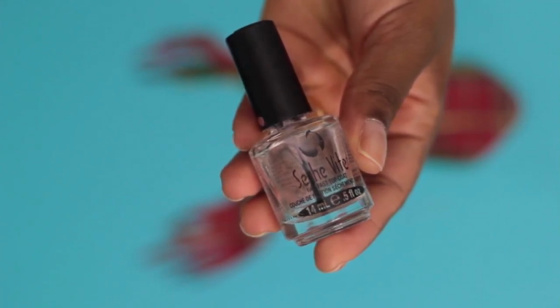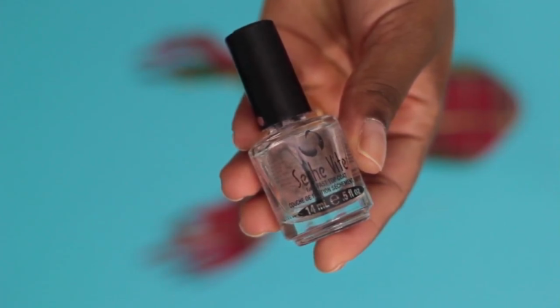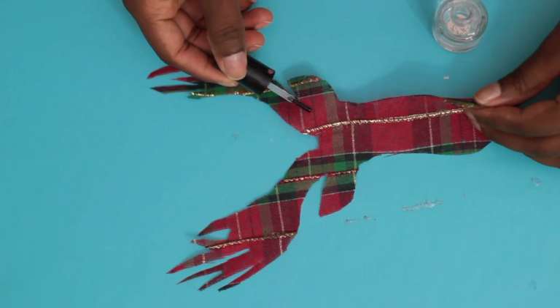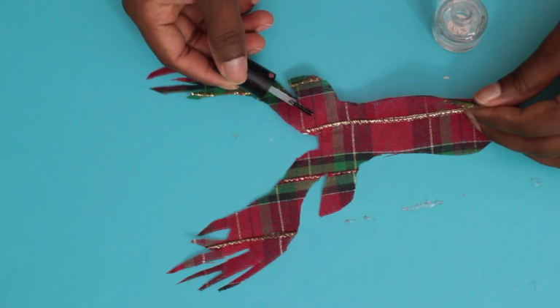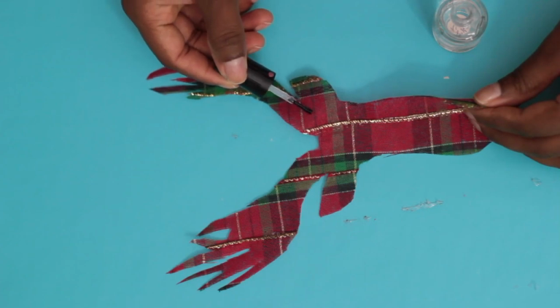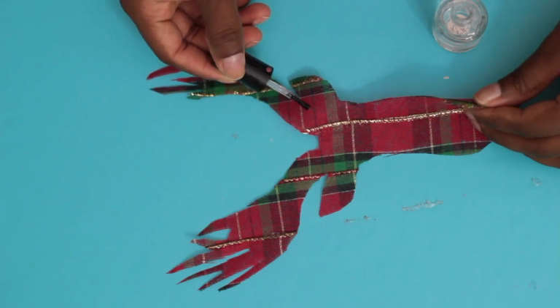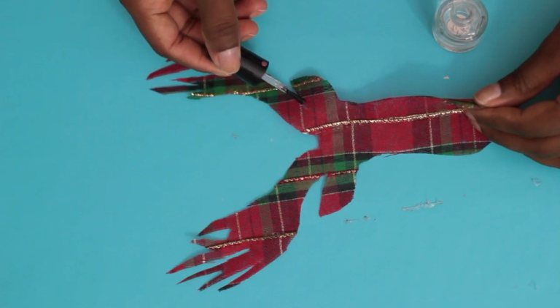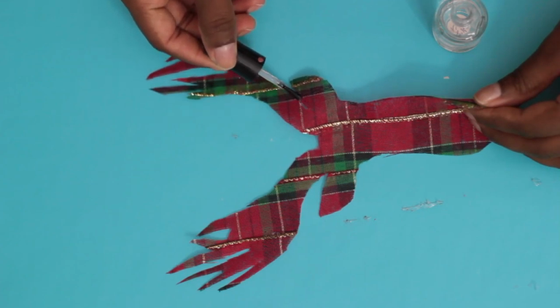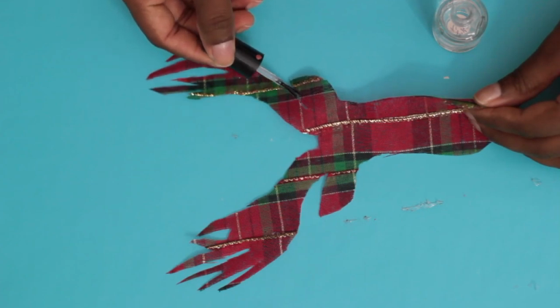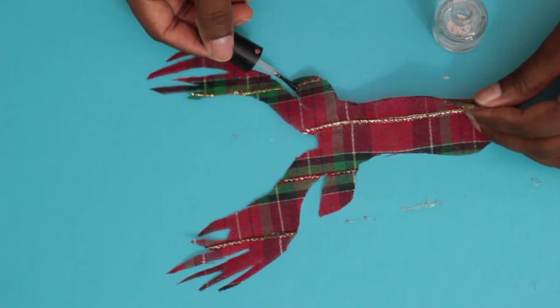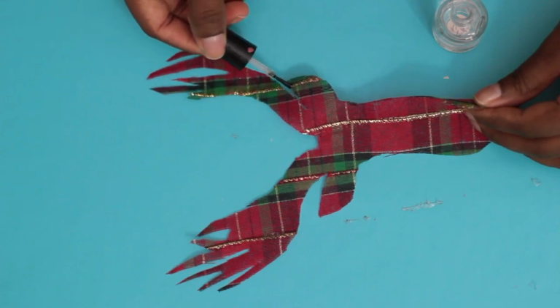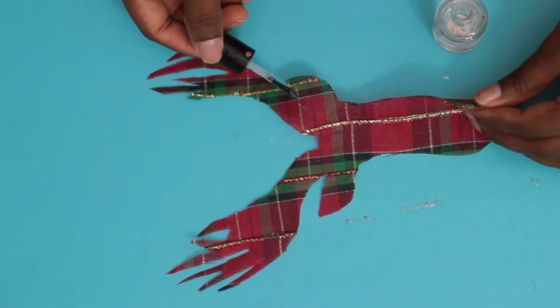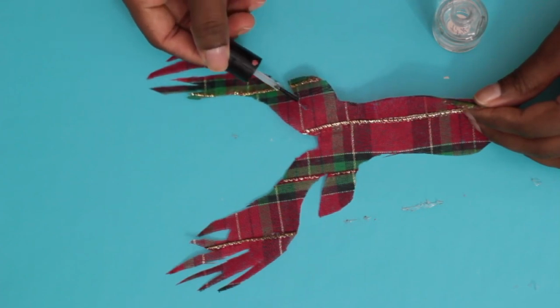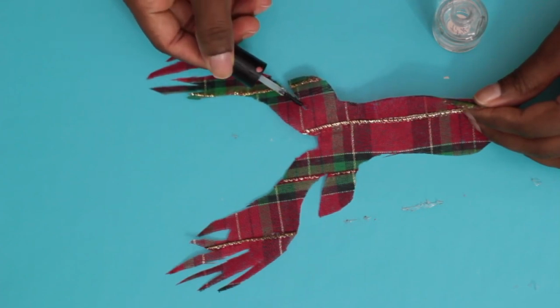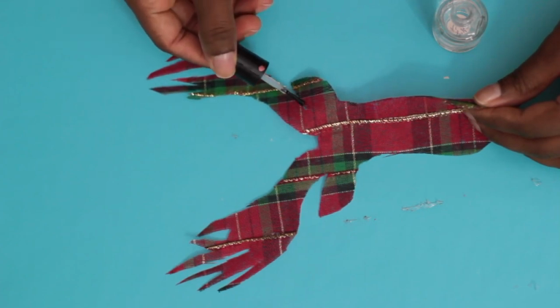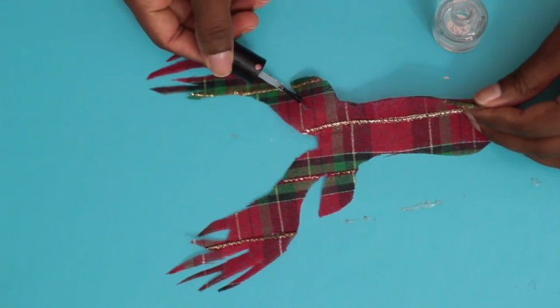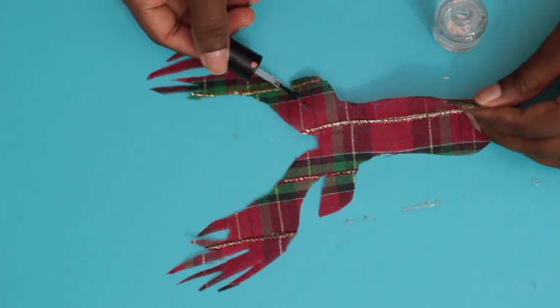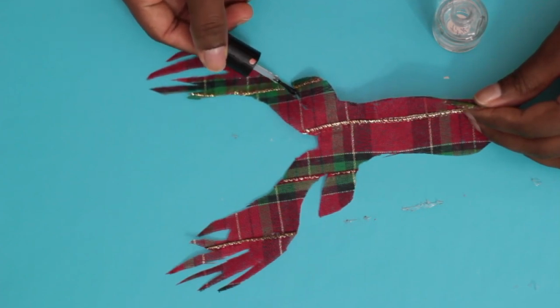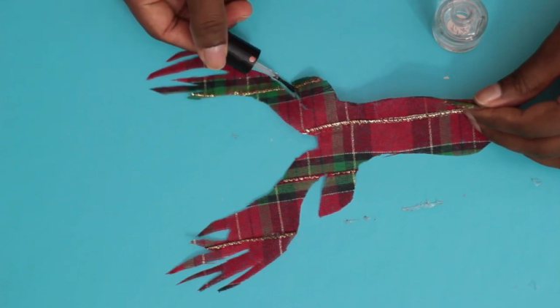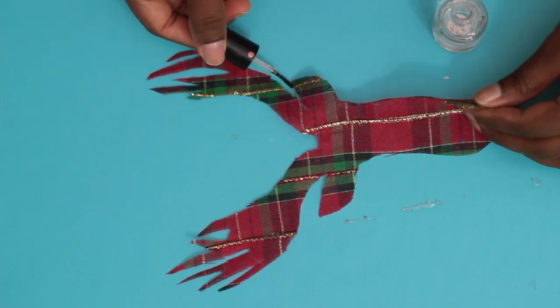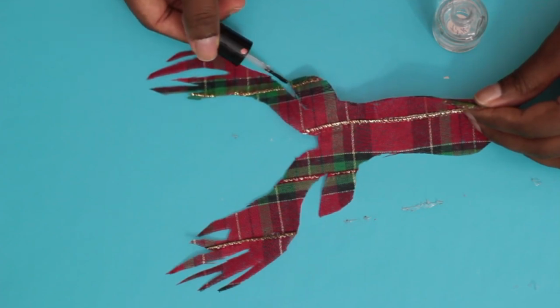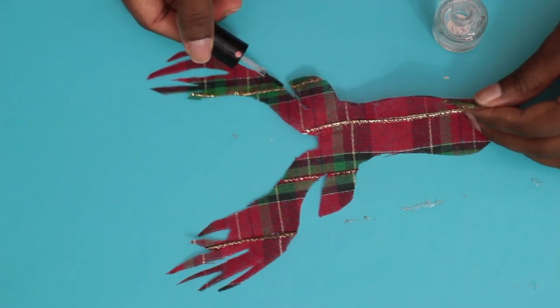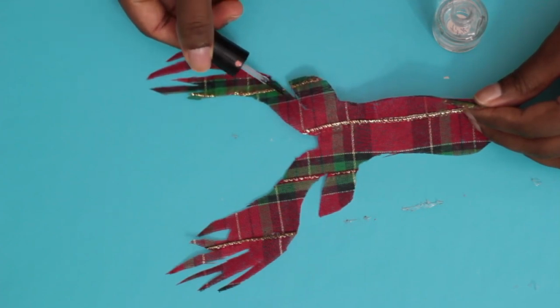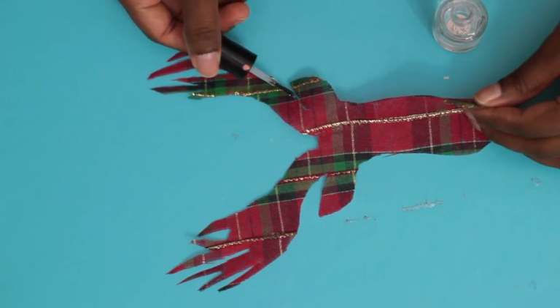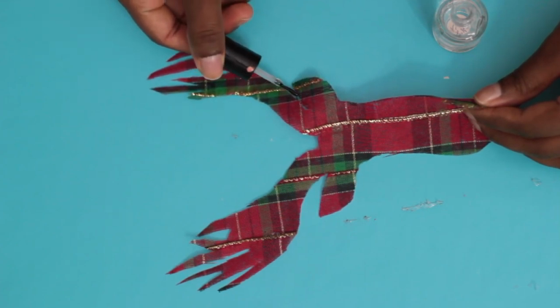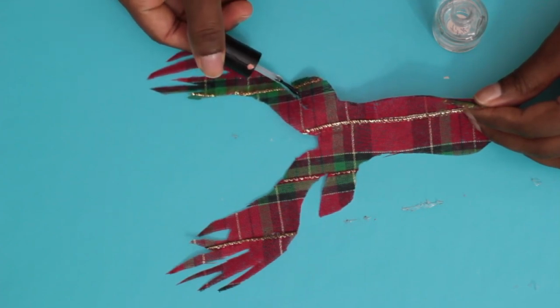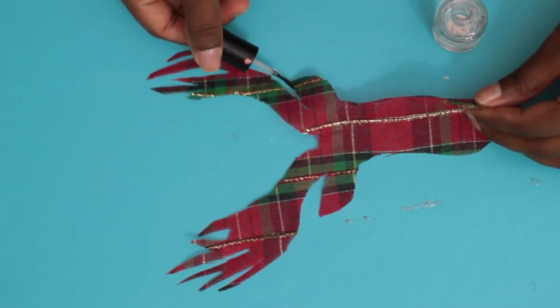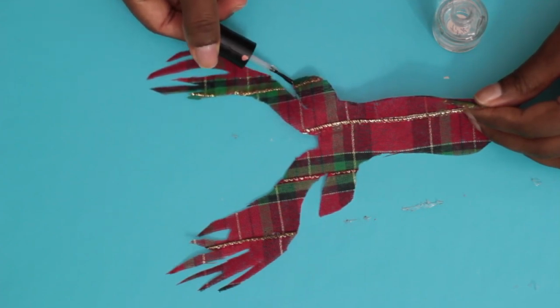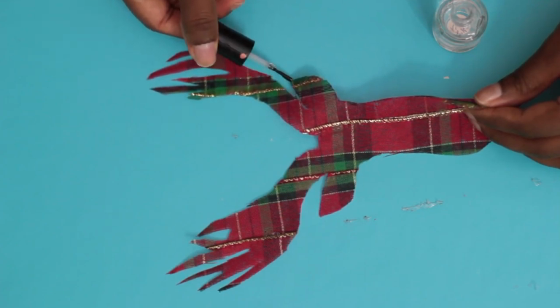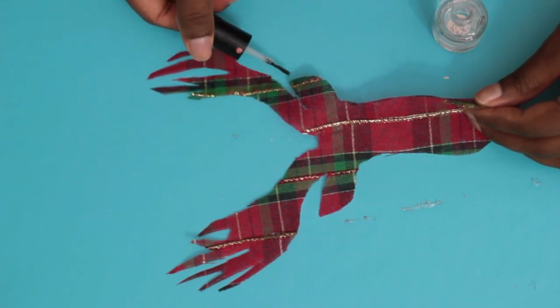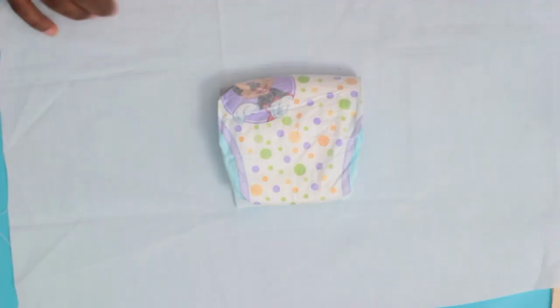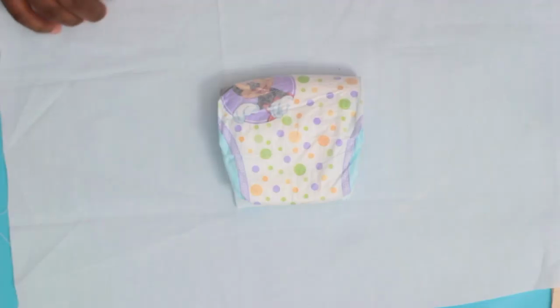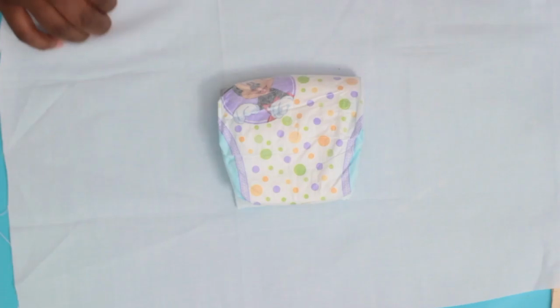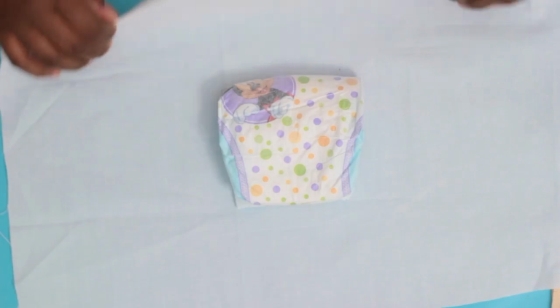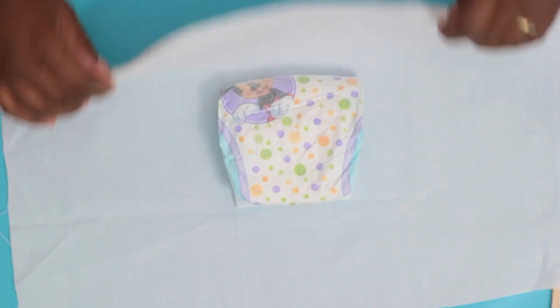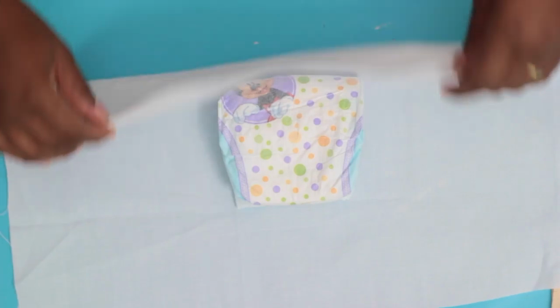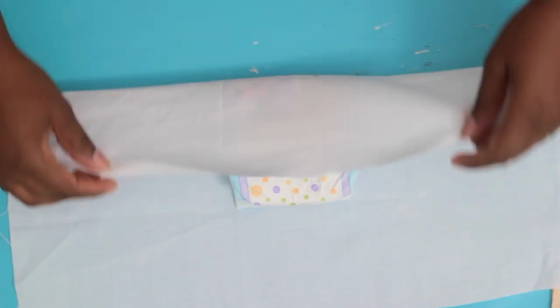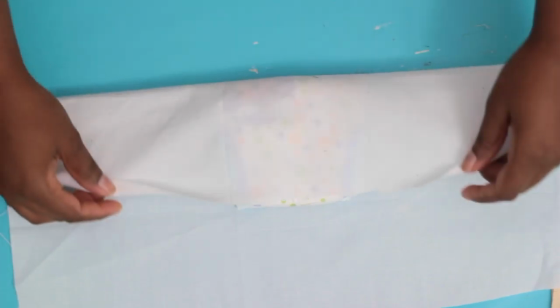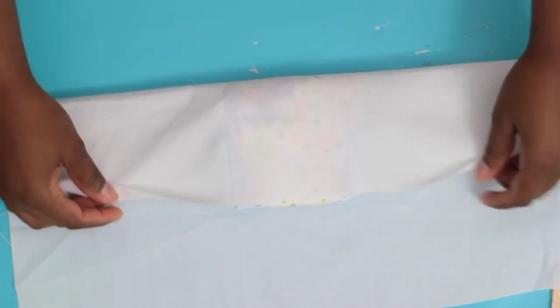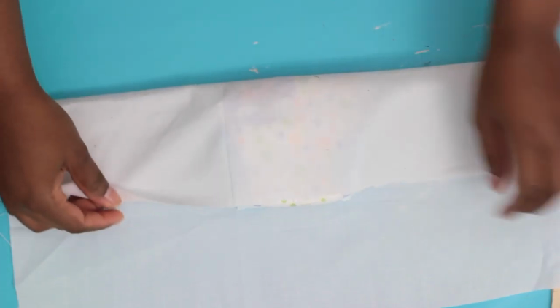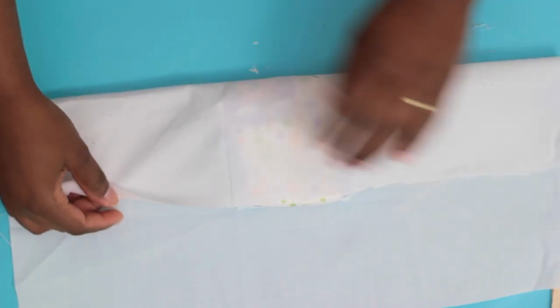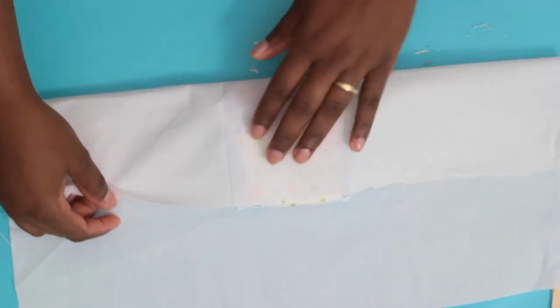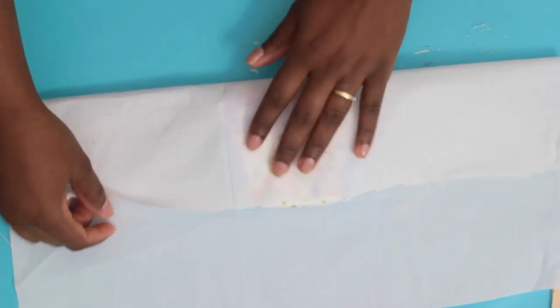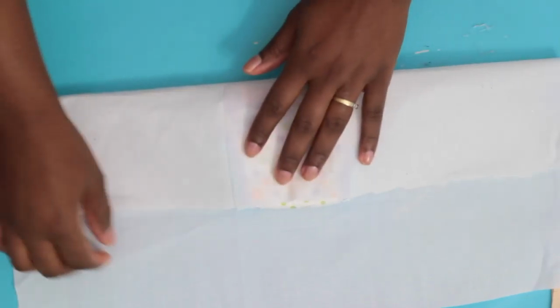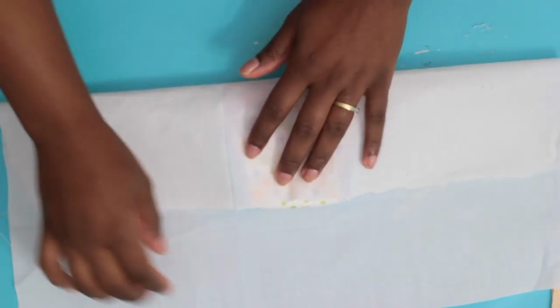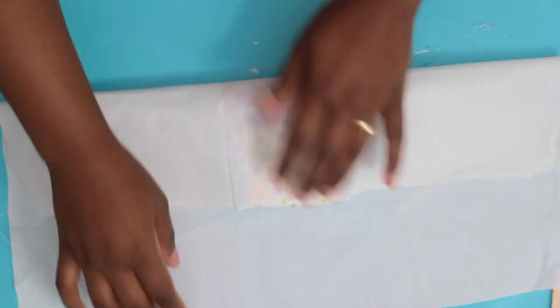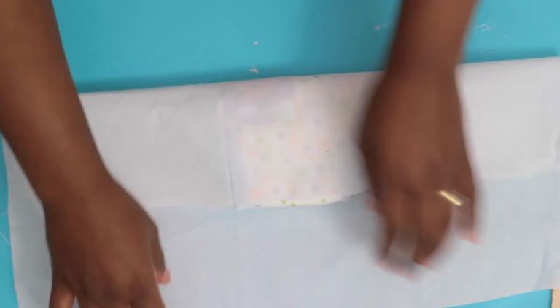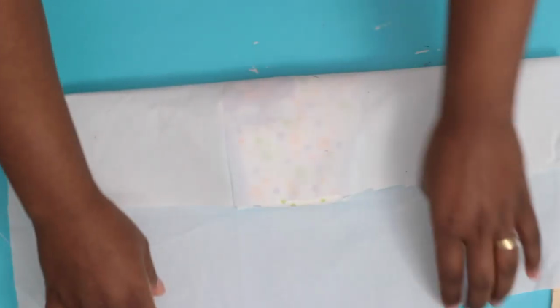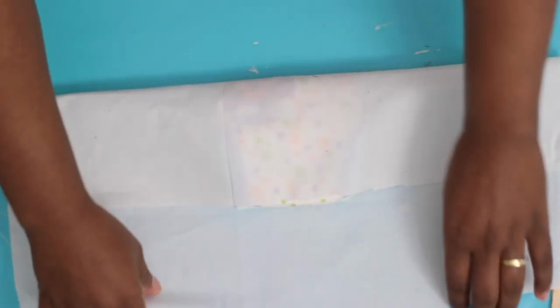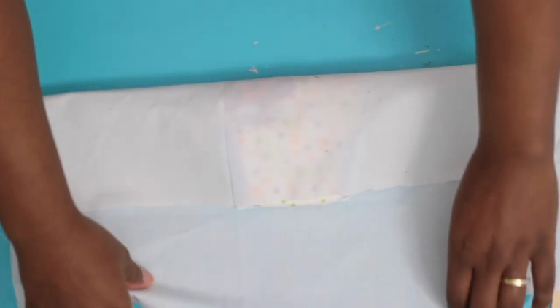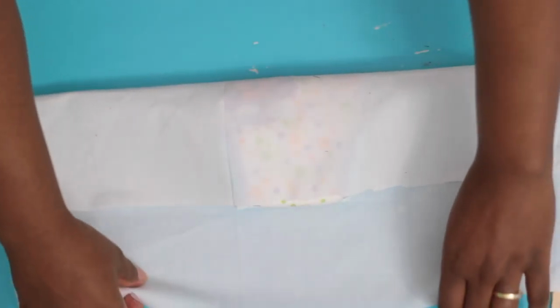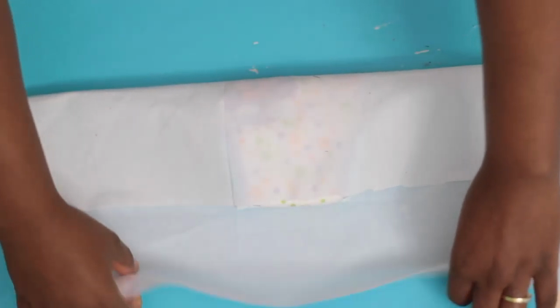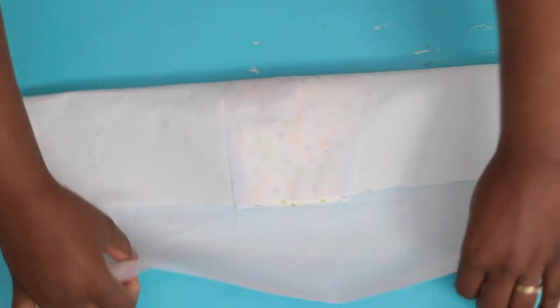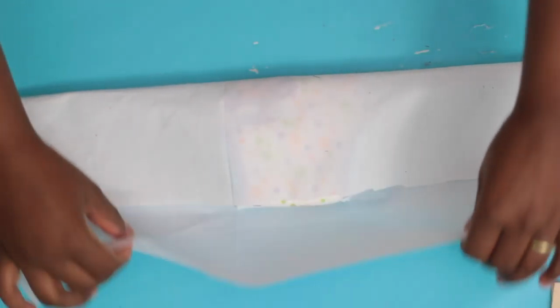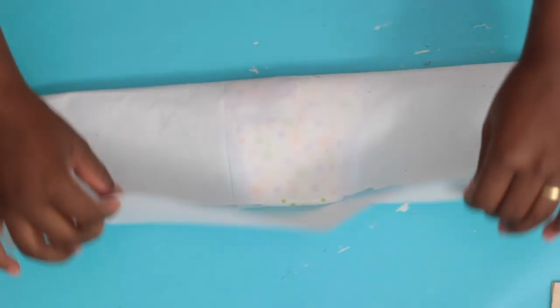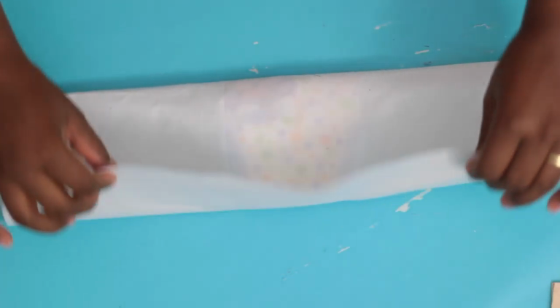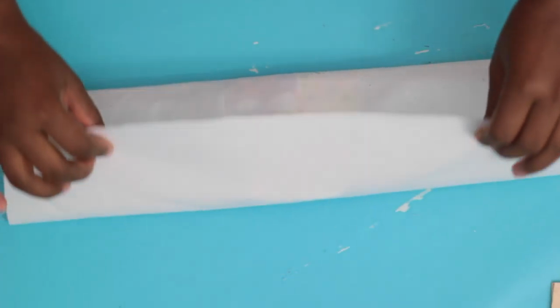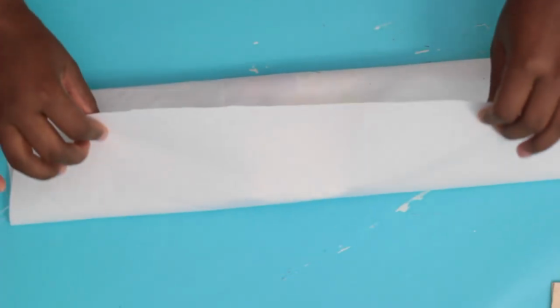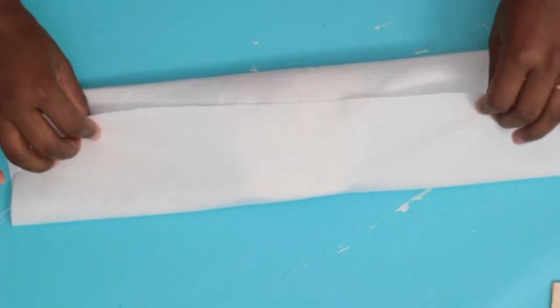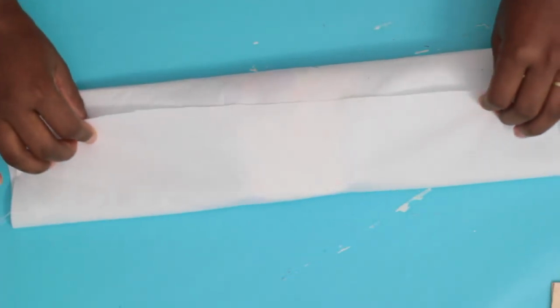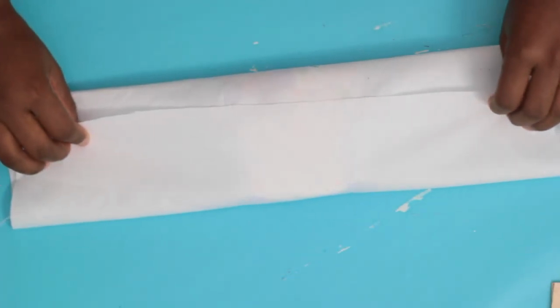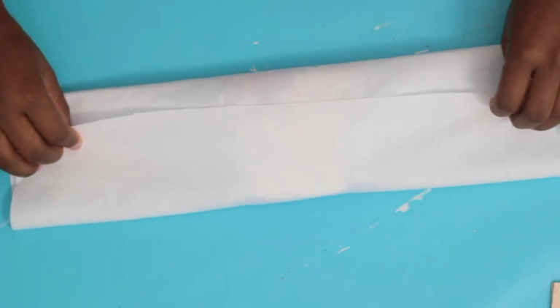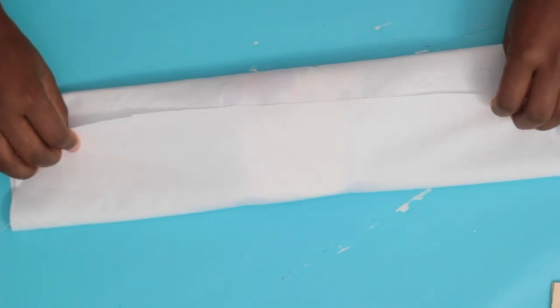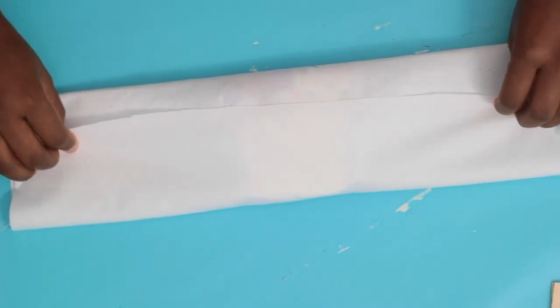After I cut out the reindeer, I took some clear nail polish and placed it along the edges so it wouldn't fray.